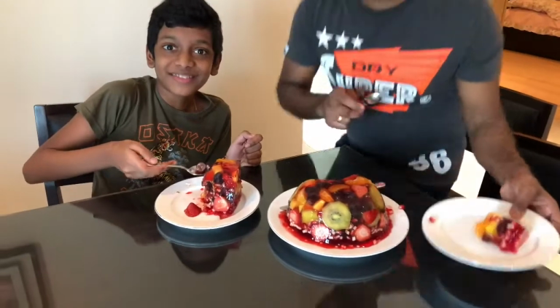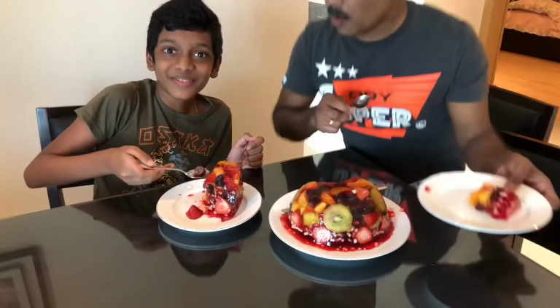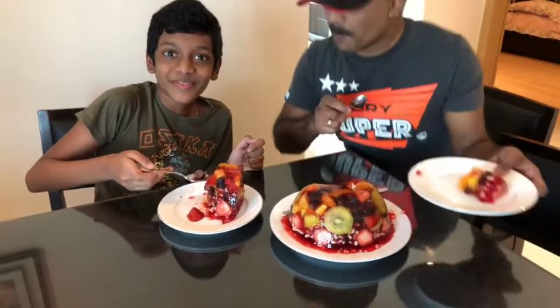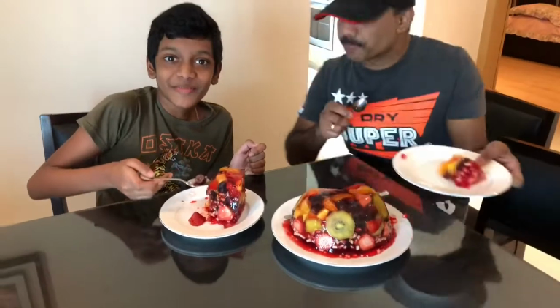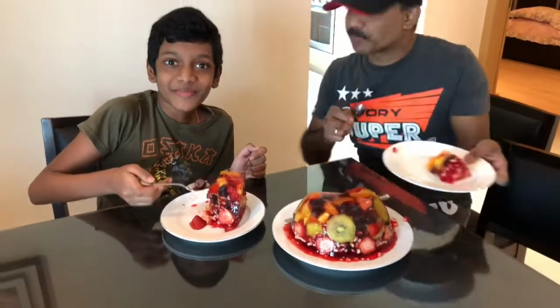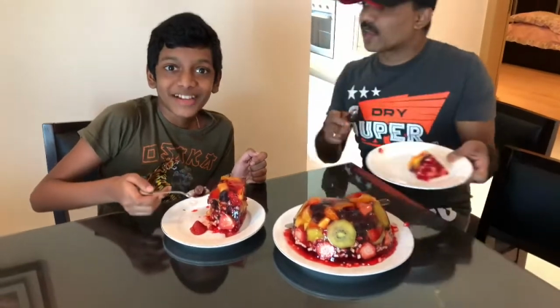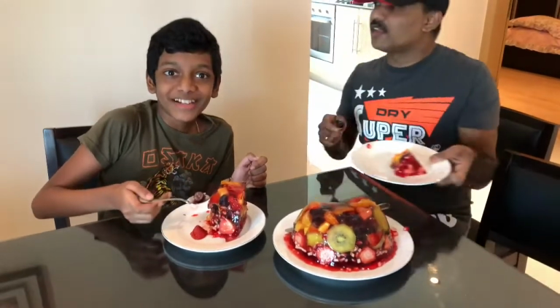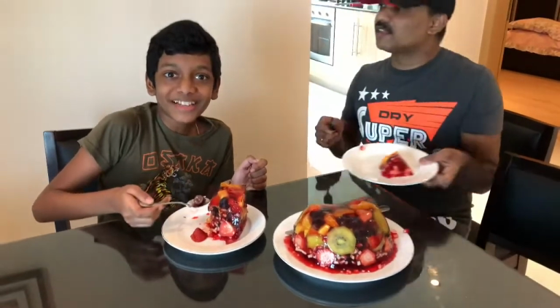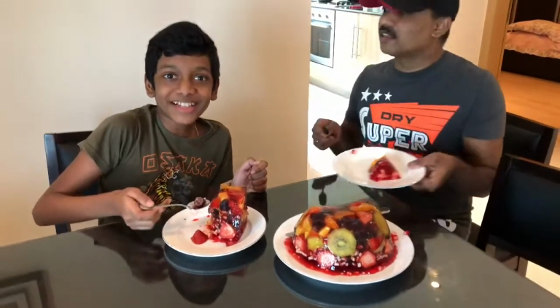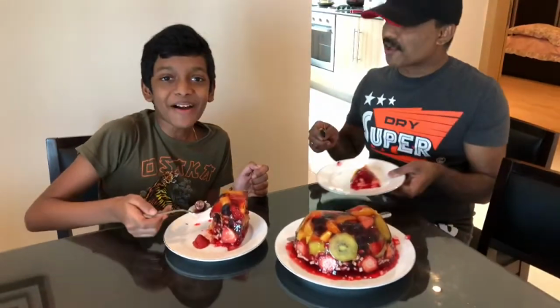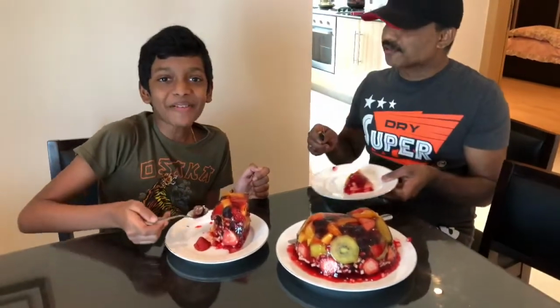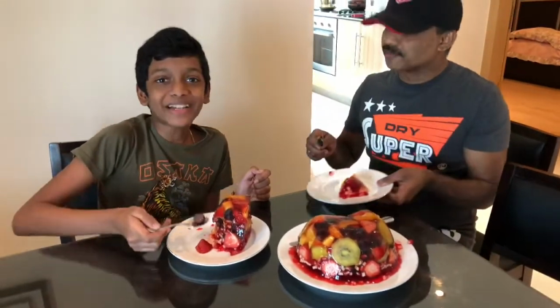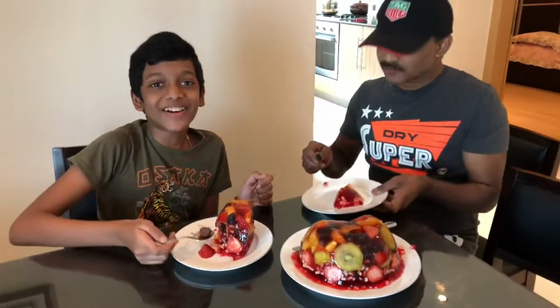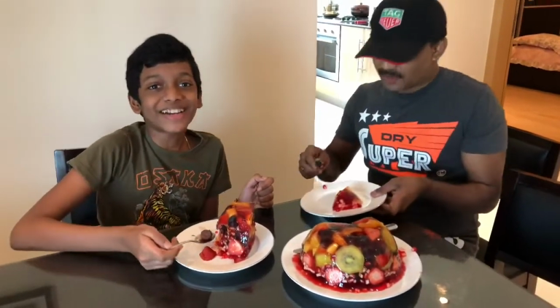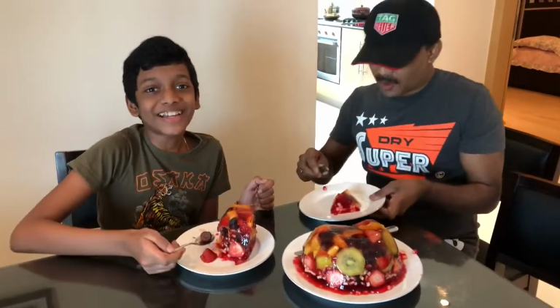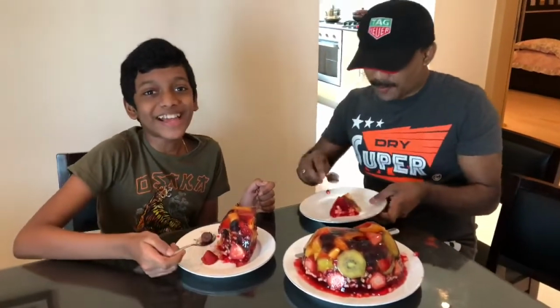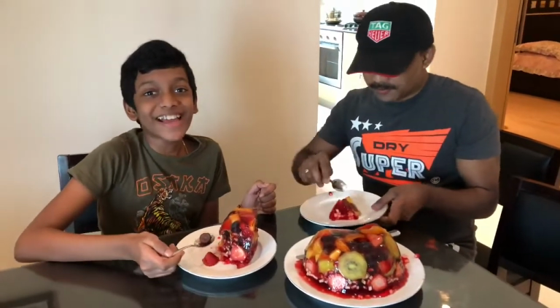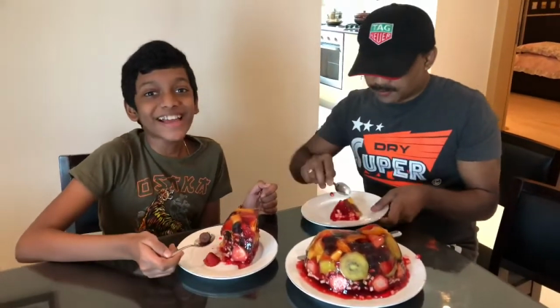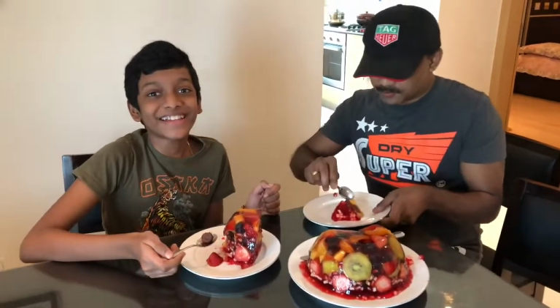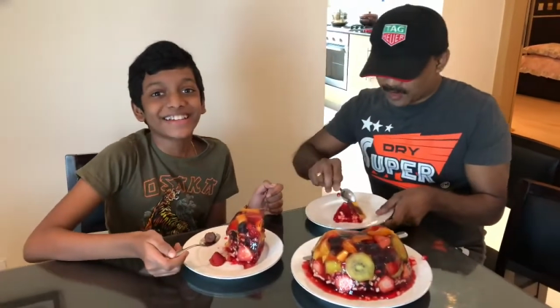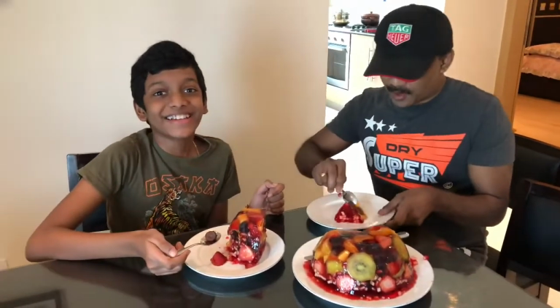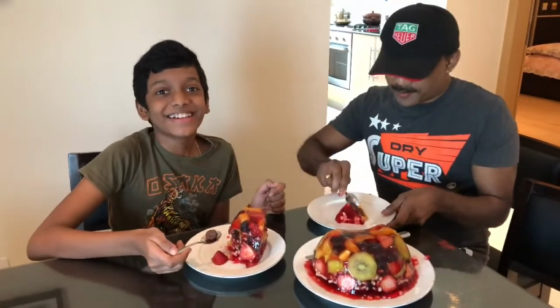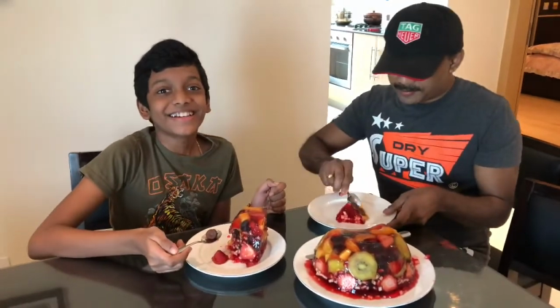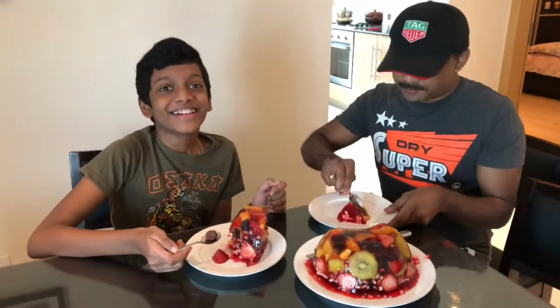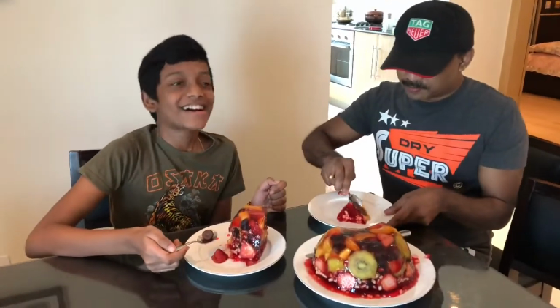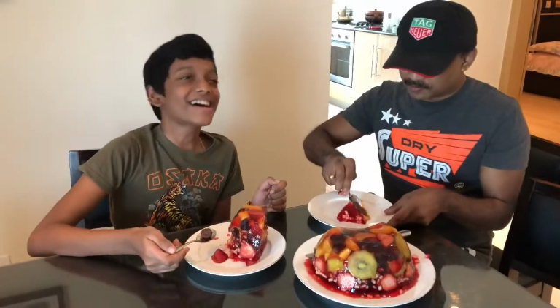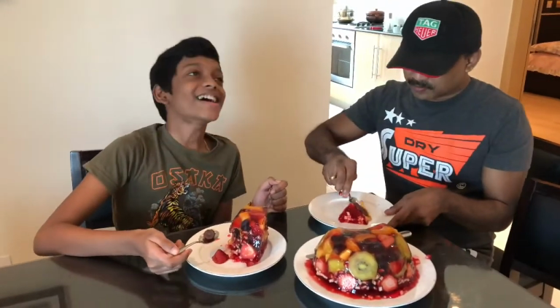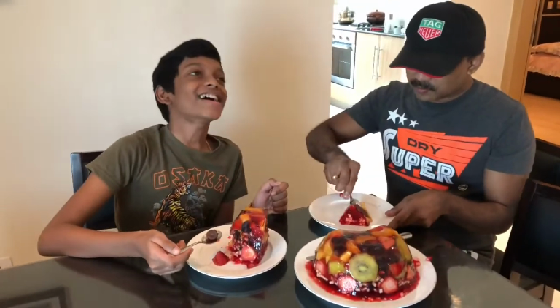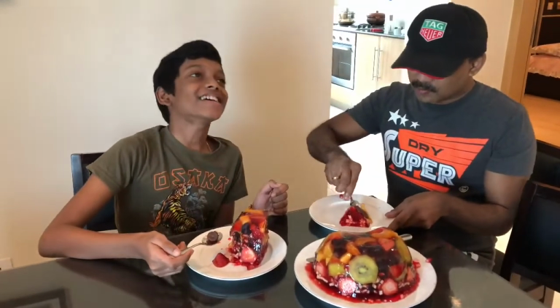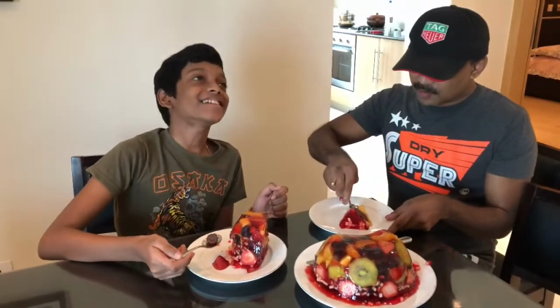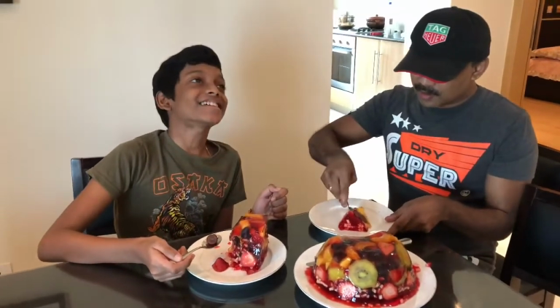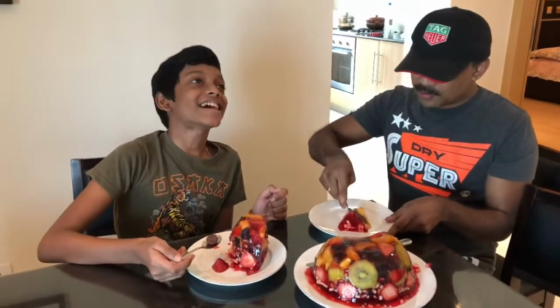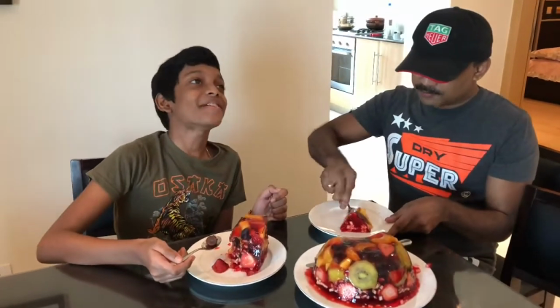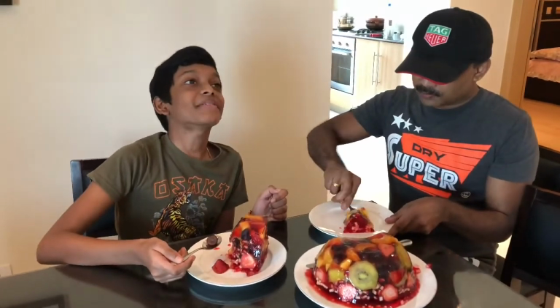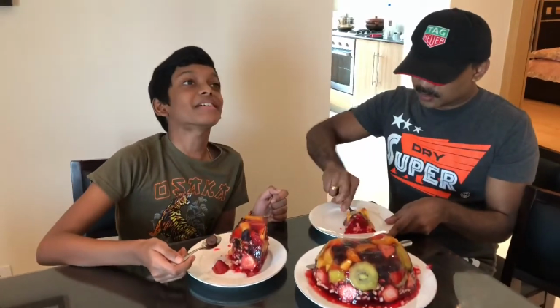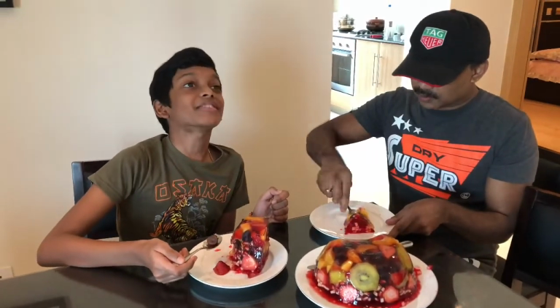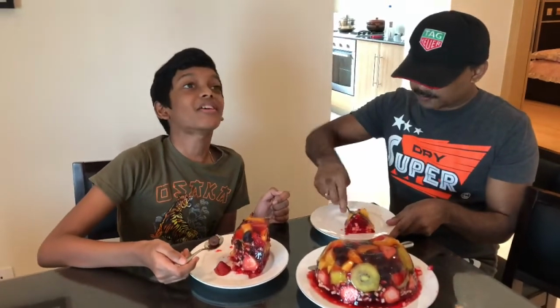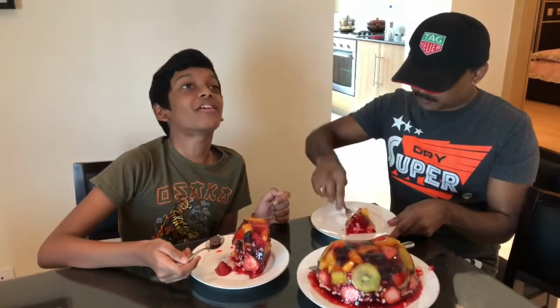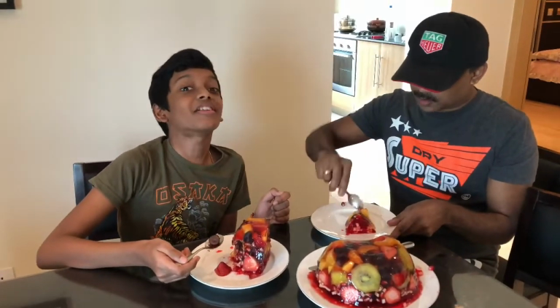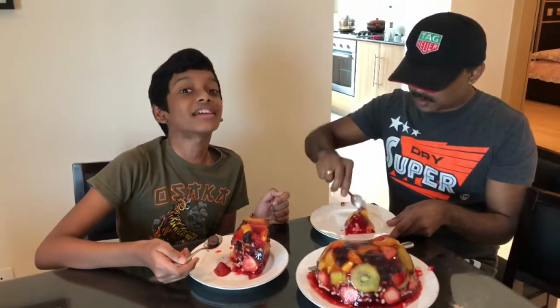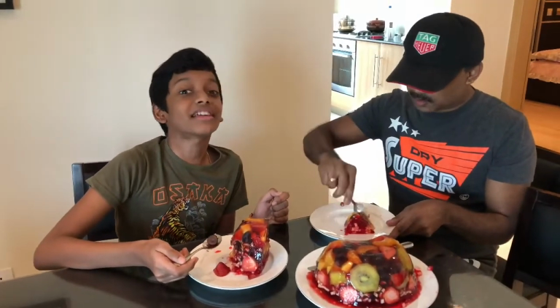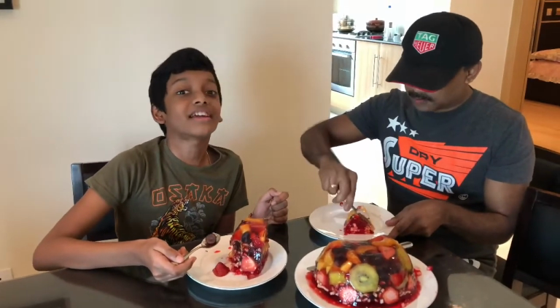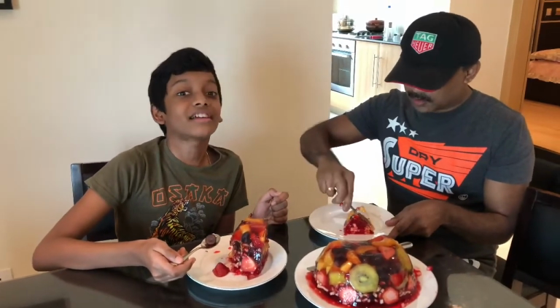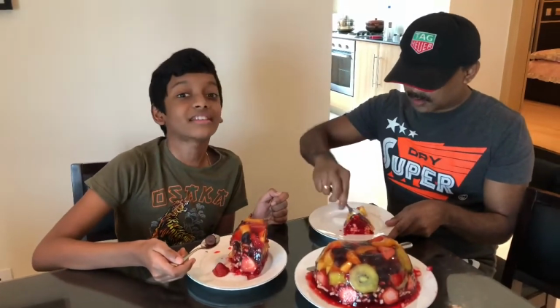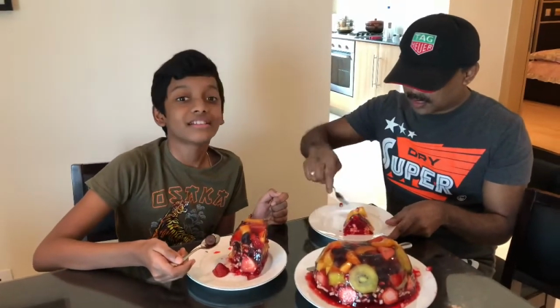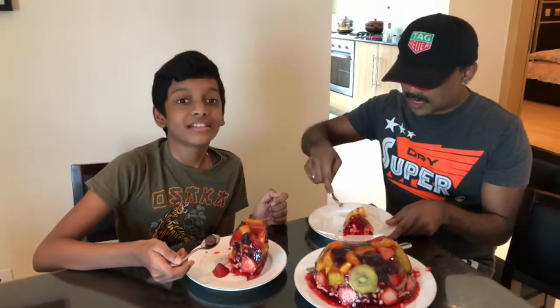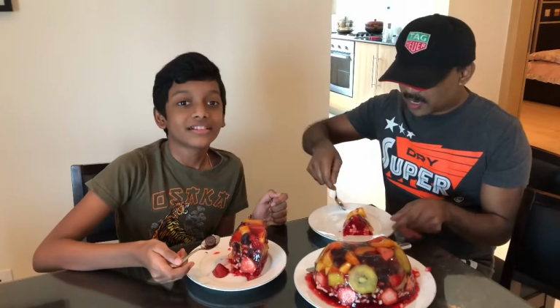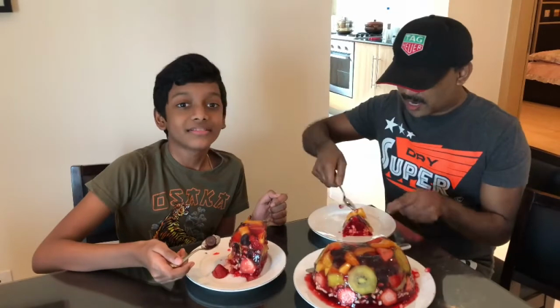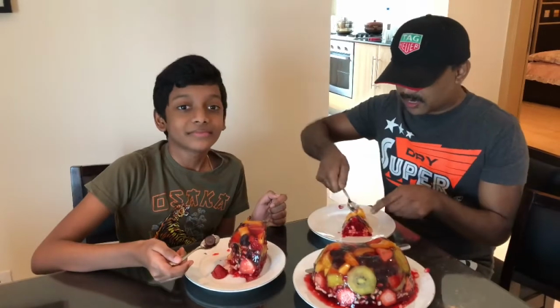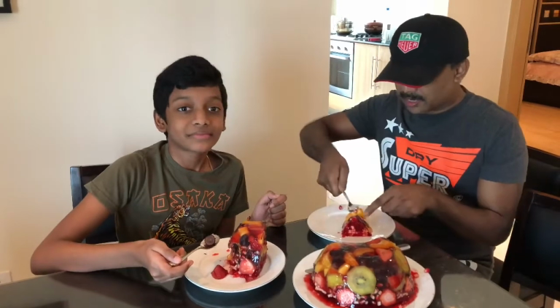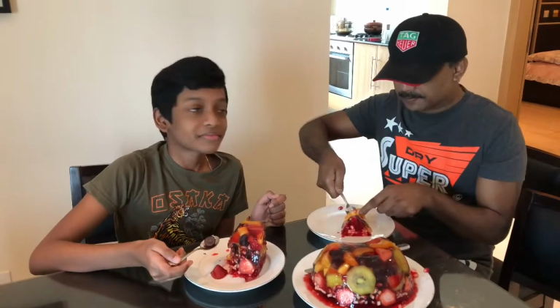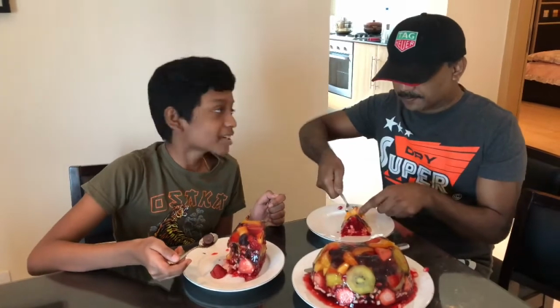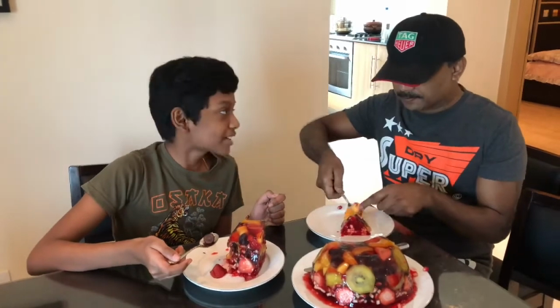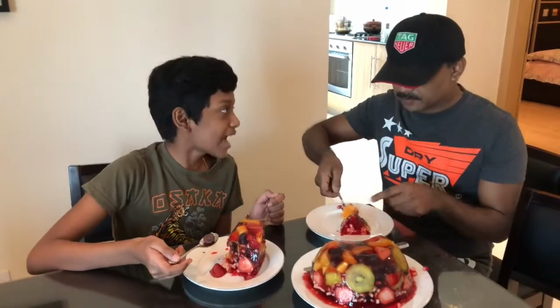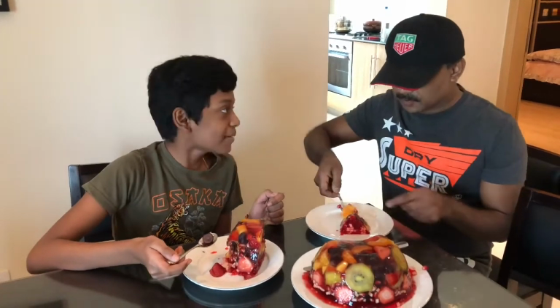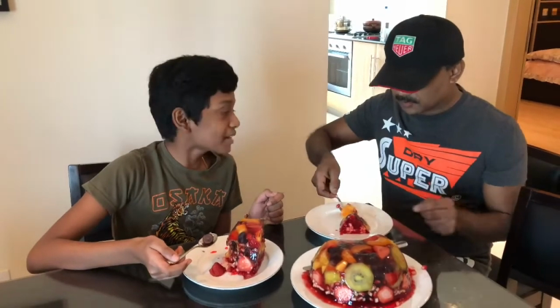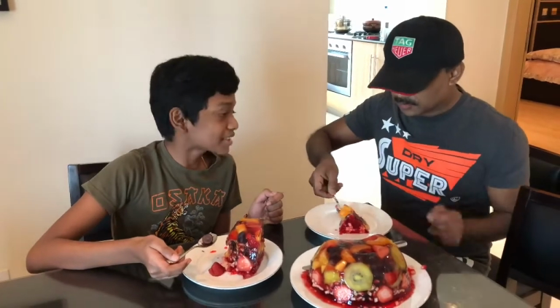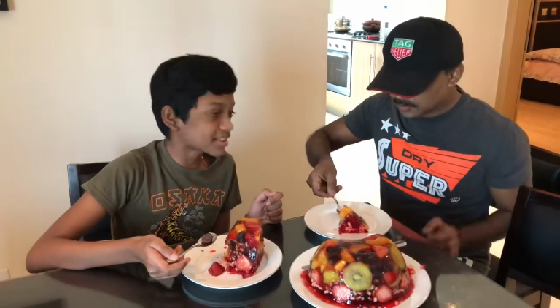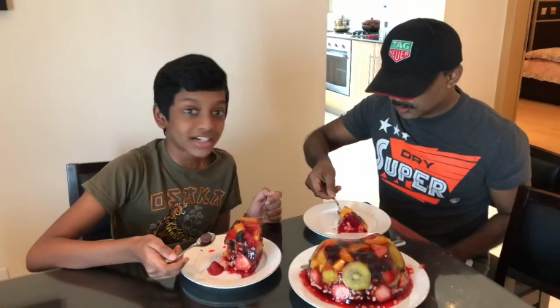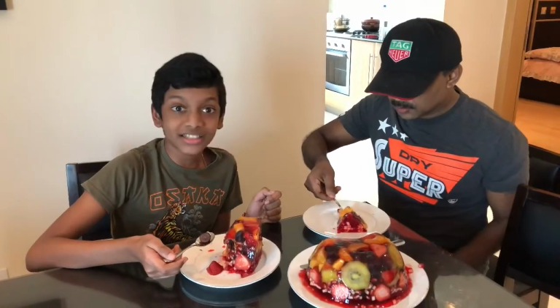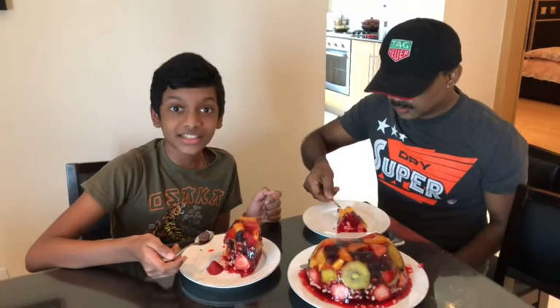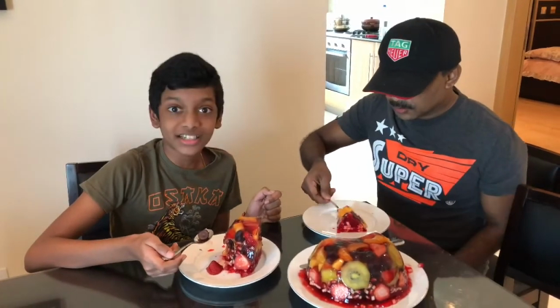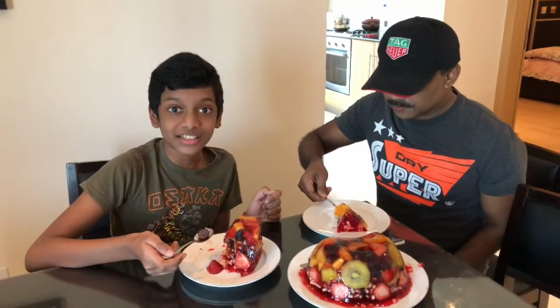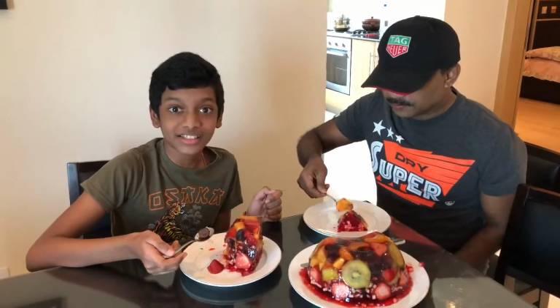The camera's on again — the camera's cursed us!